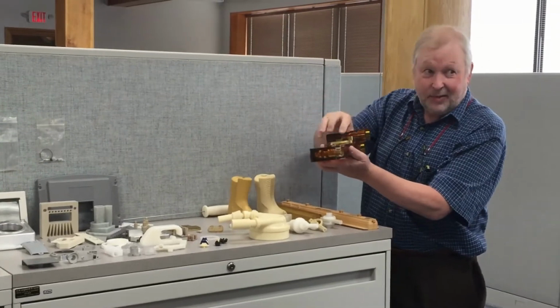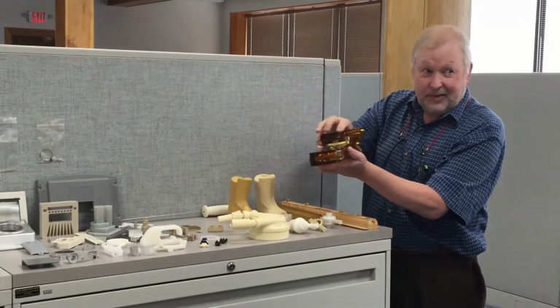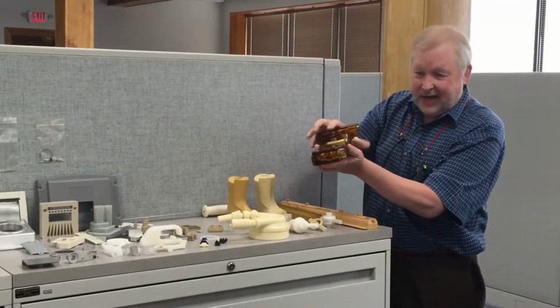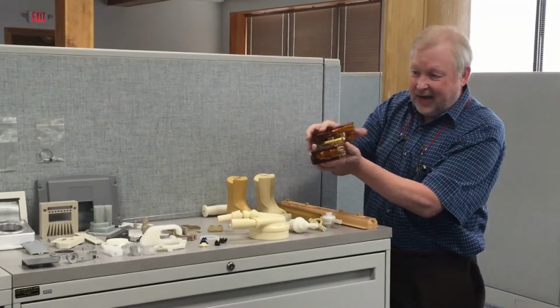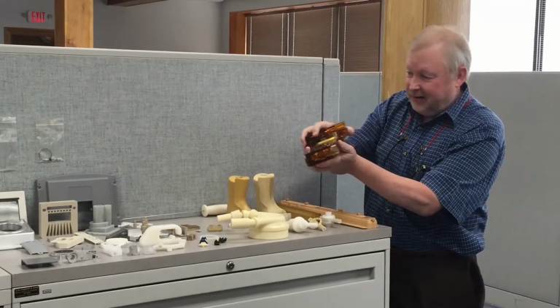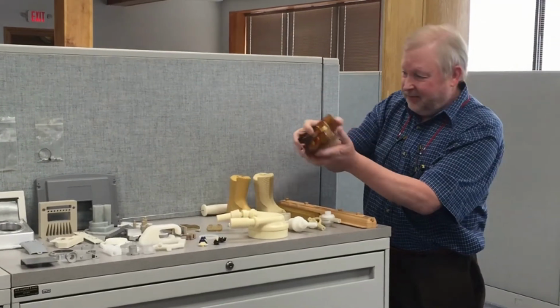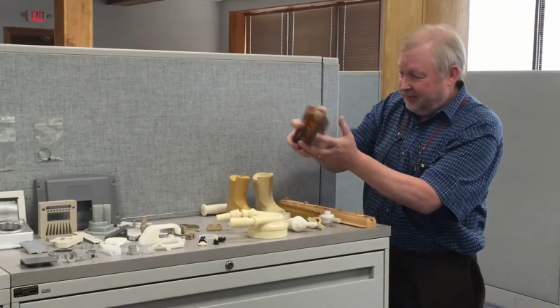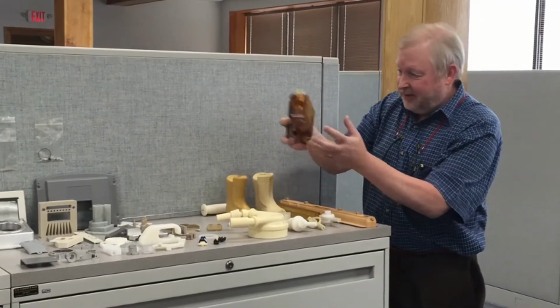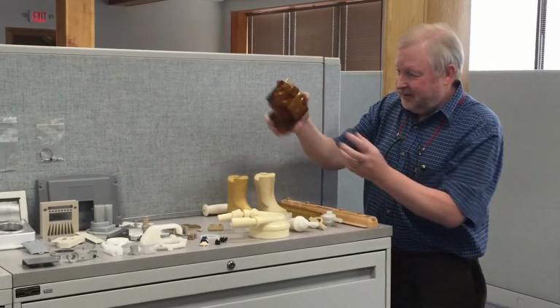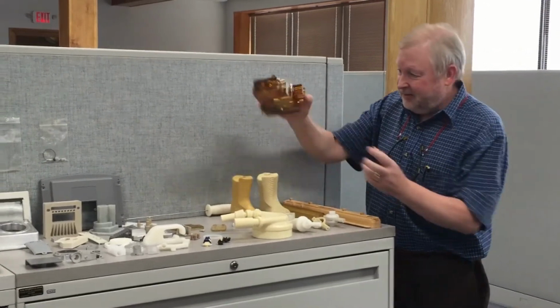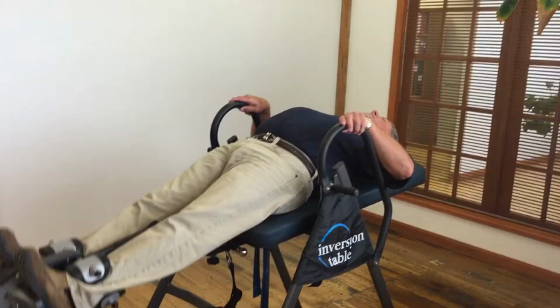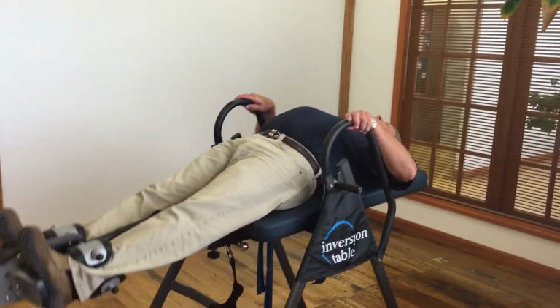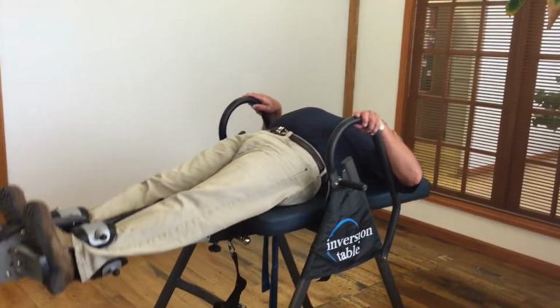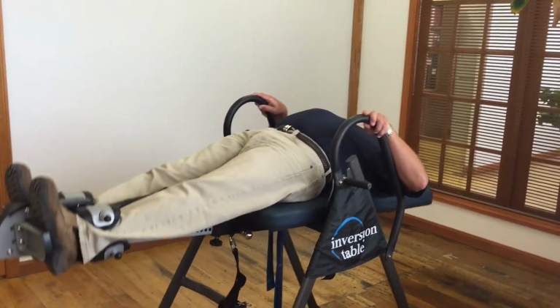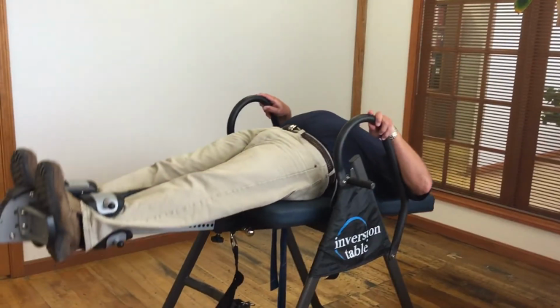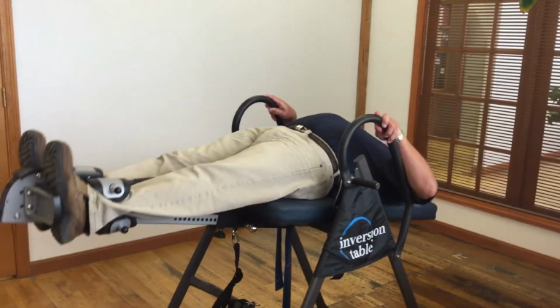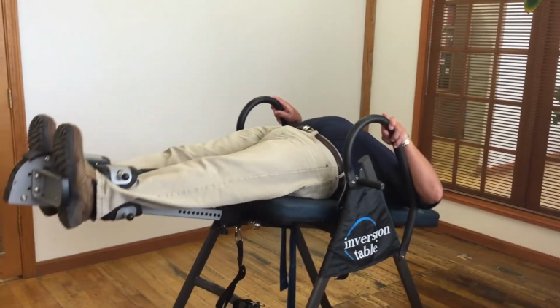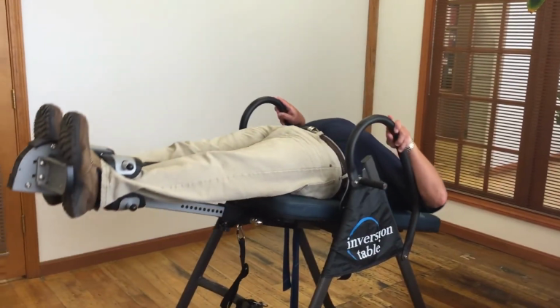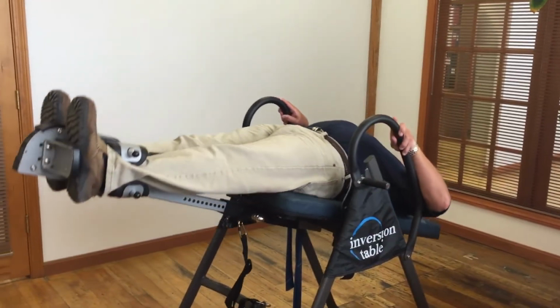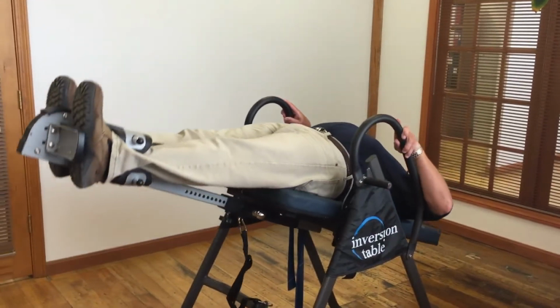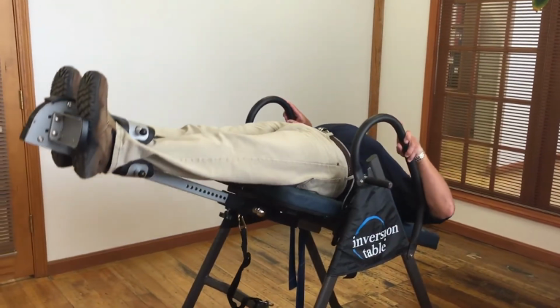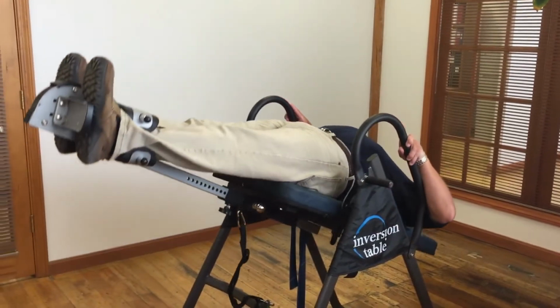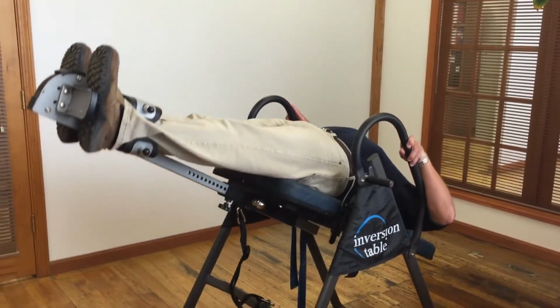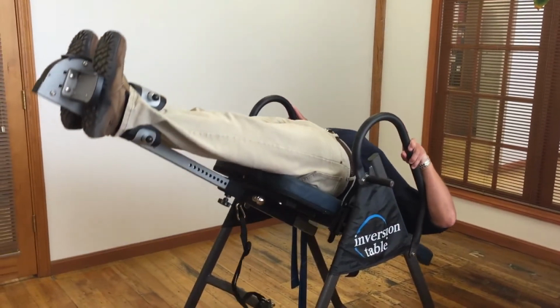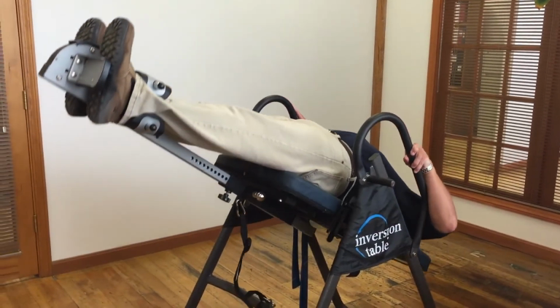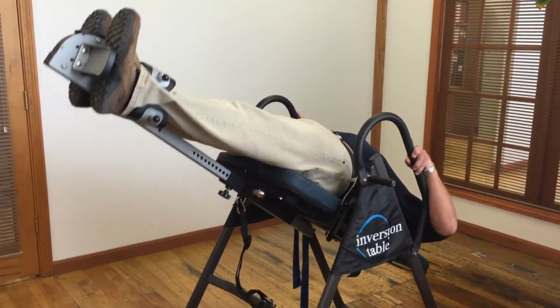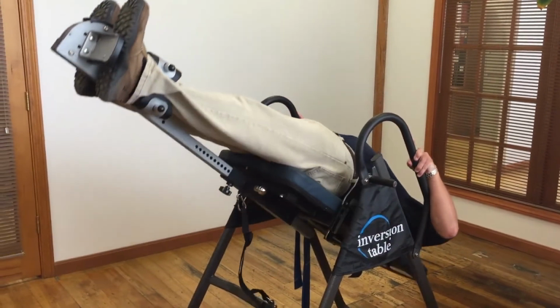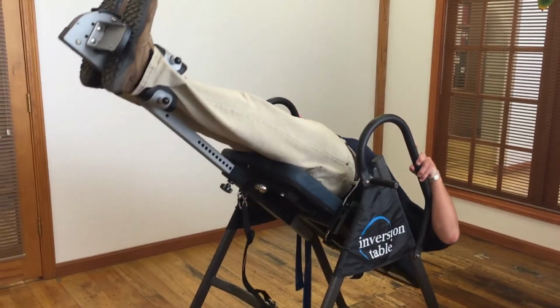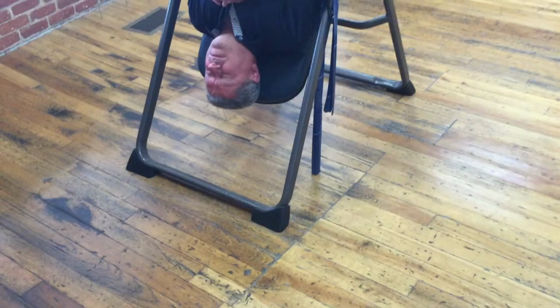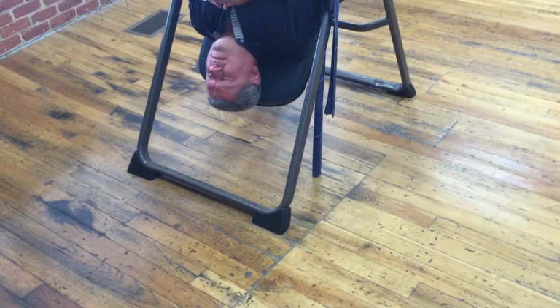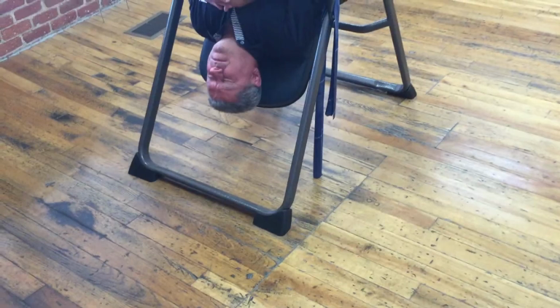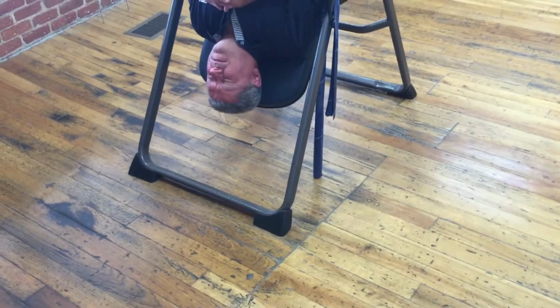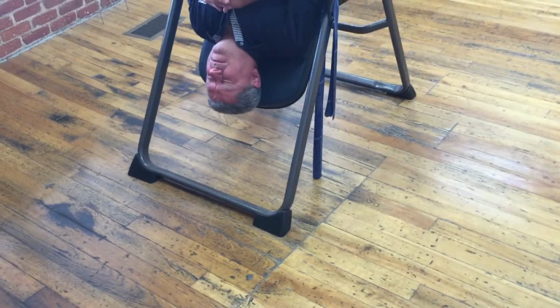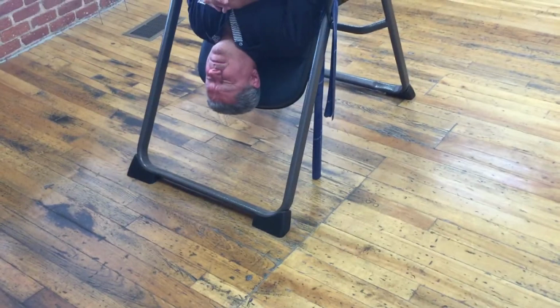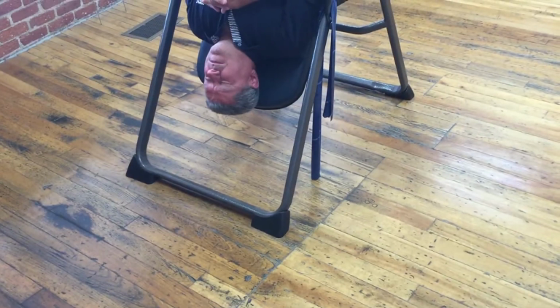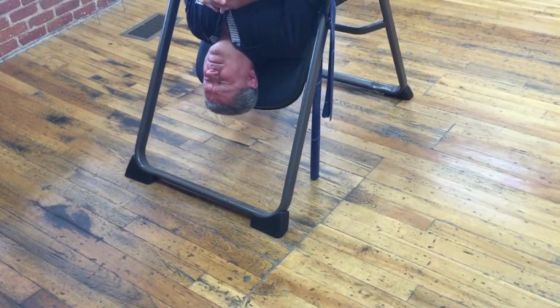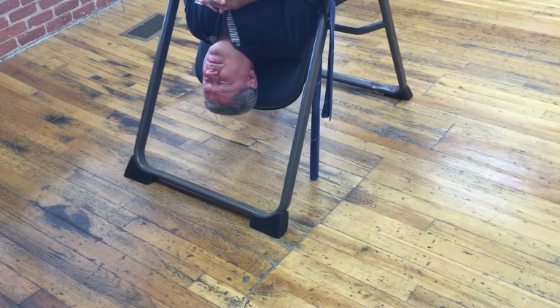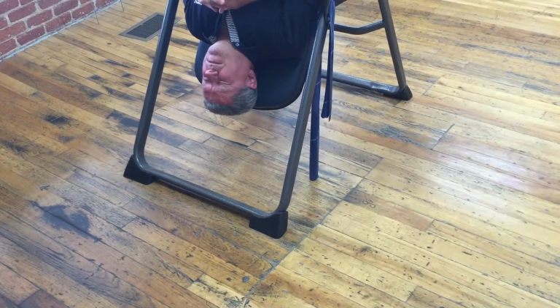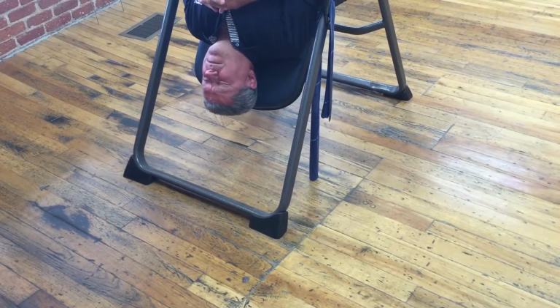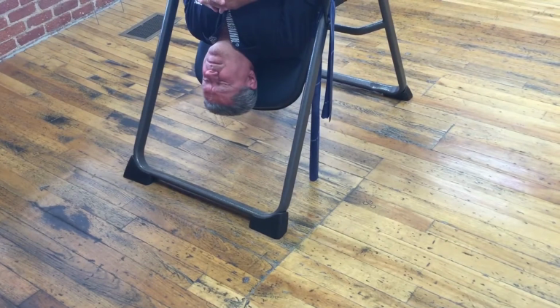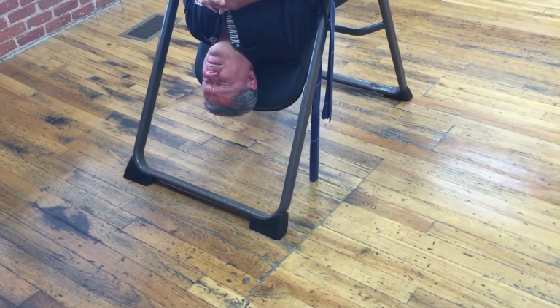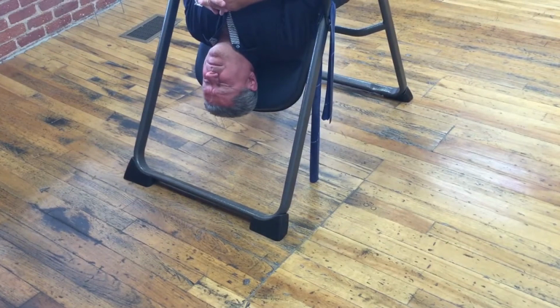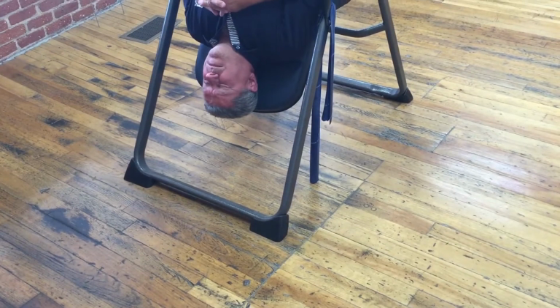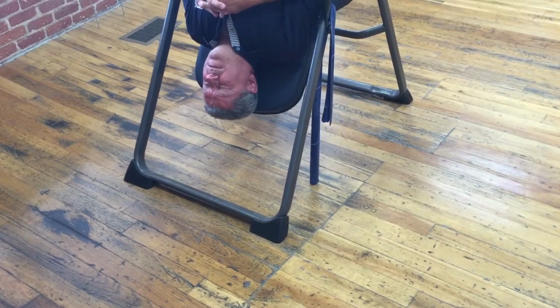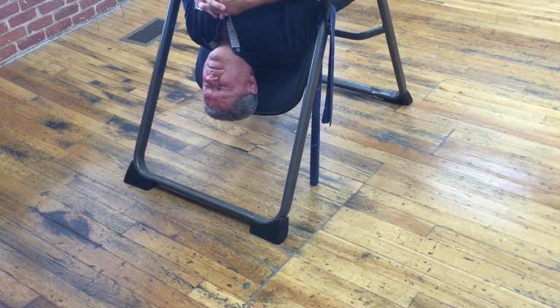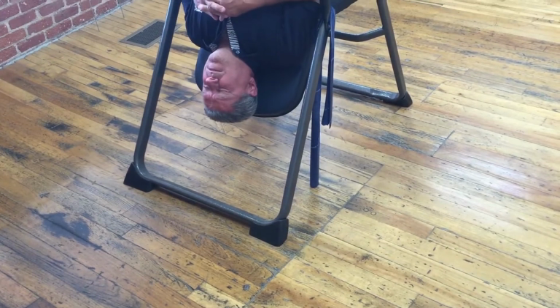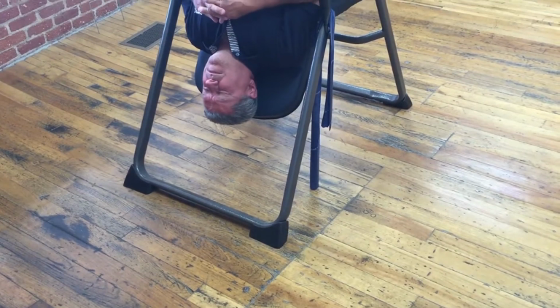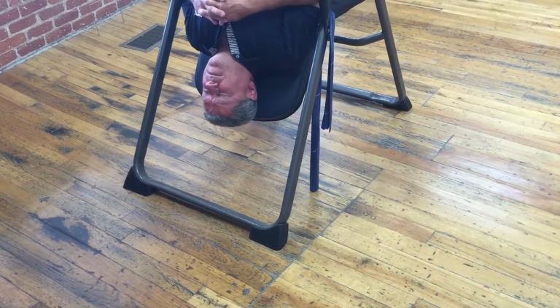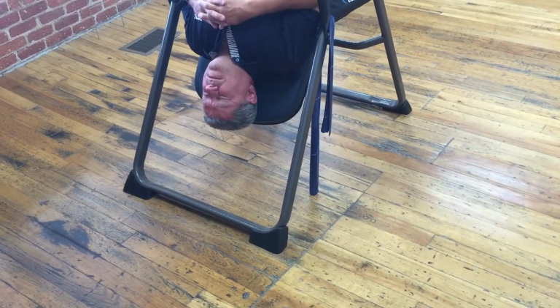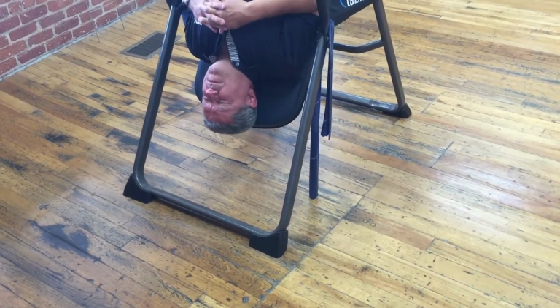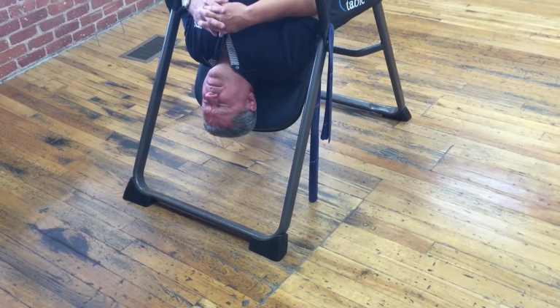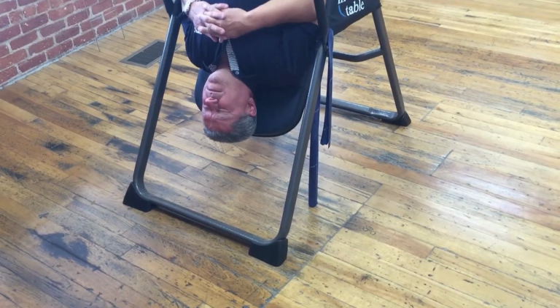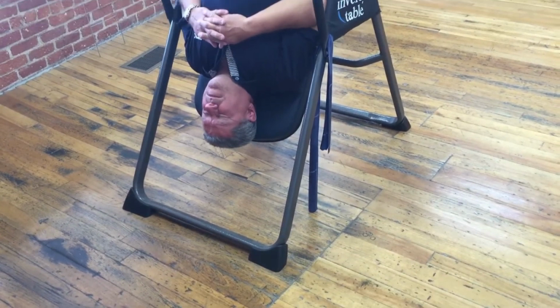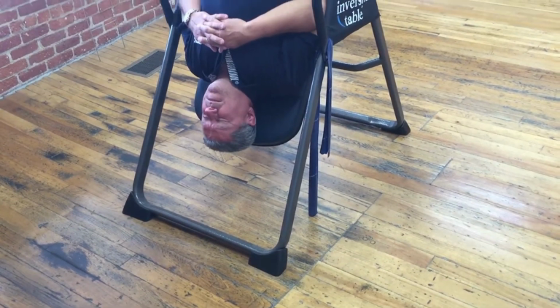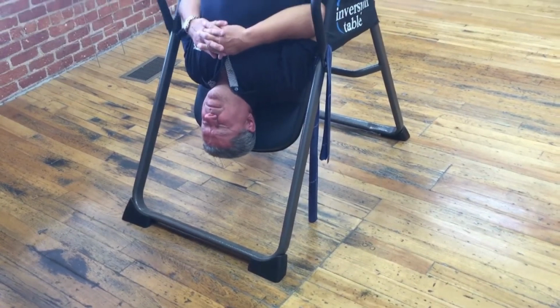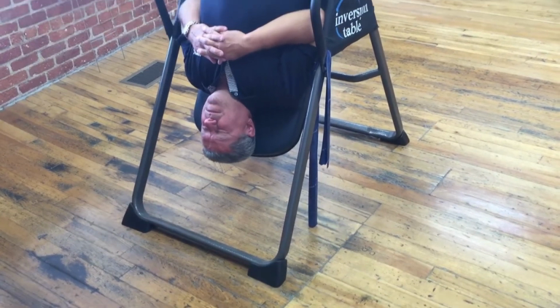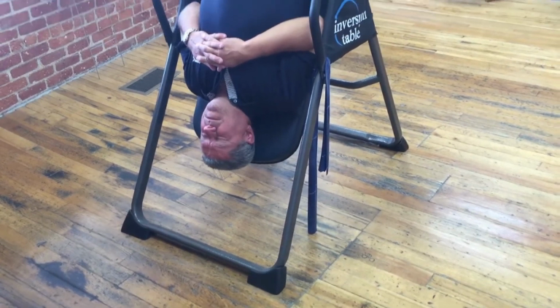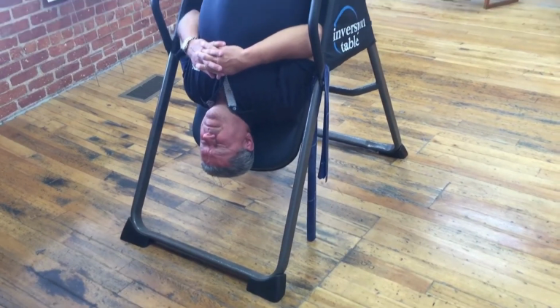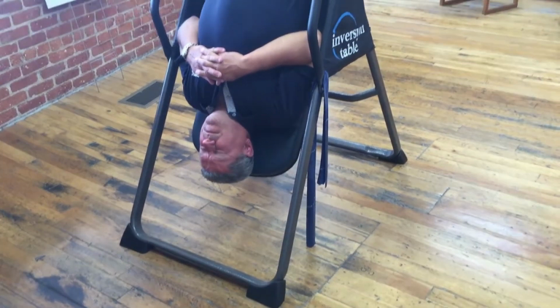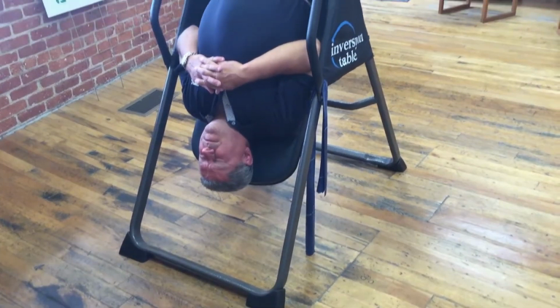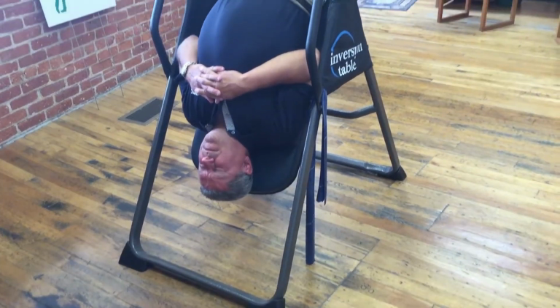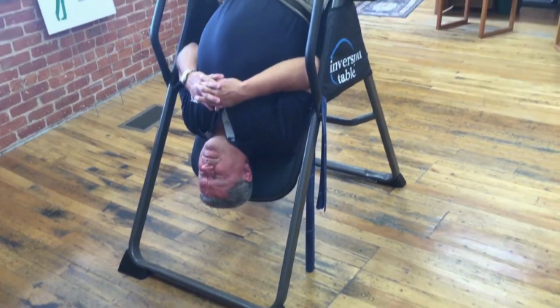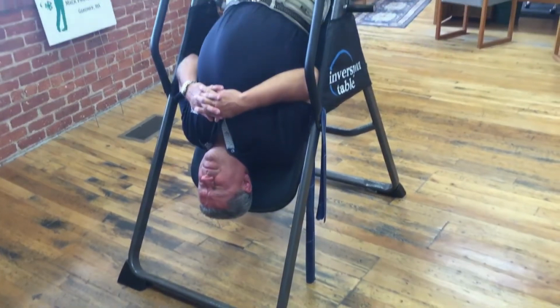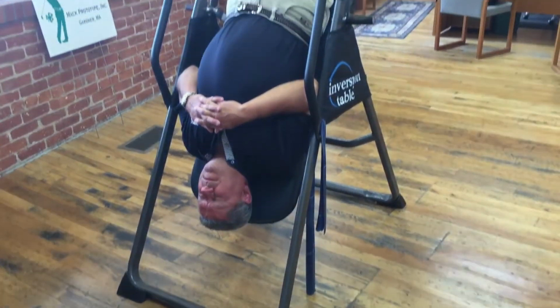We recently caught up with Mac Prototype President Rick Perry, as he pondered how to quote his most recent customer, to learn more about this important part of the Mac team.